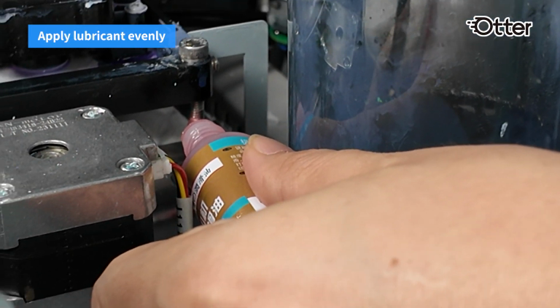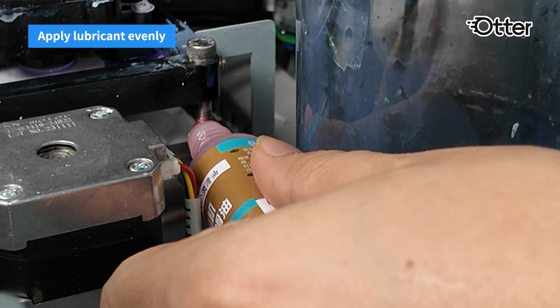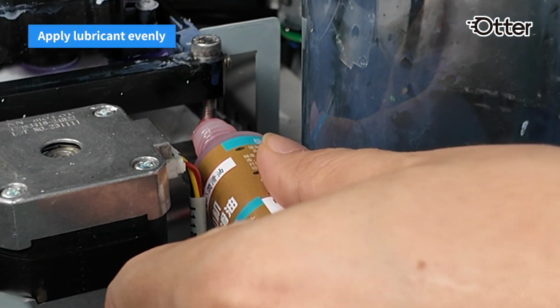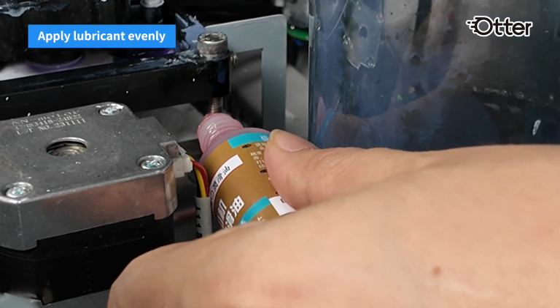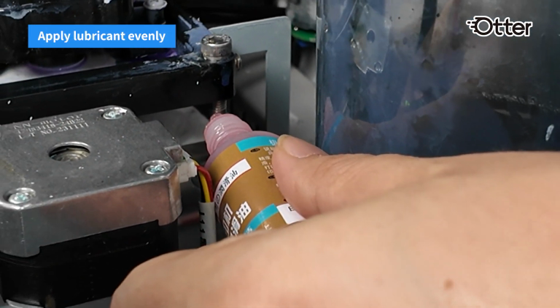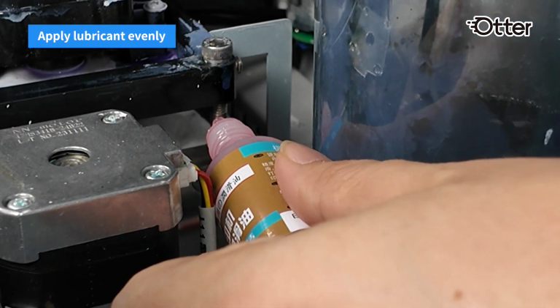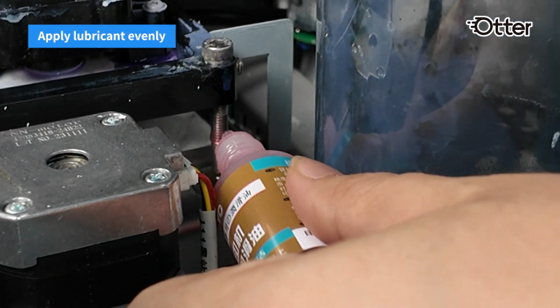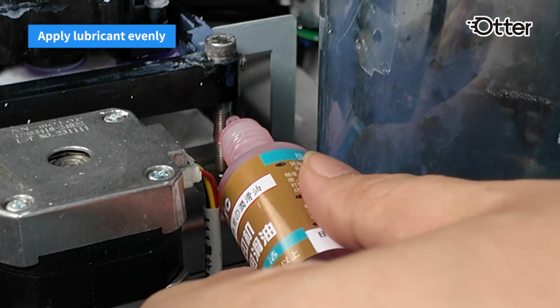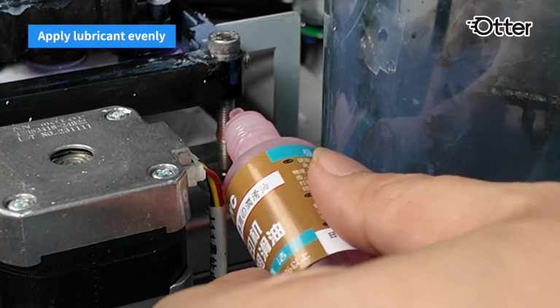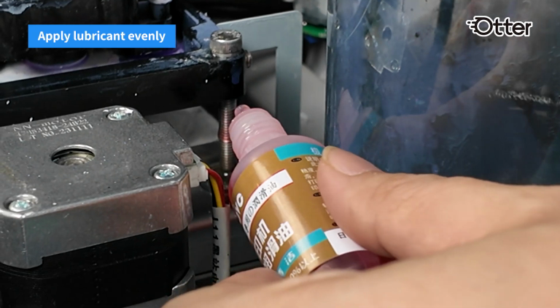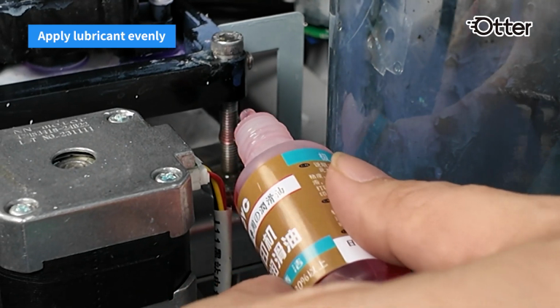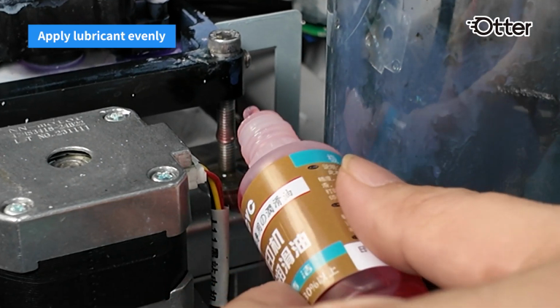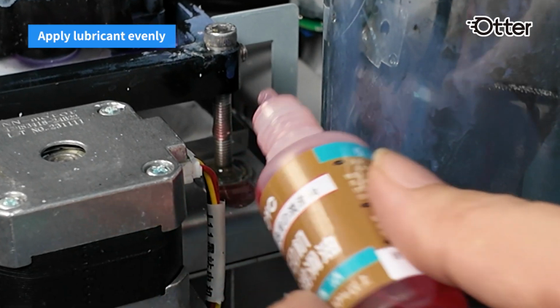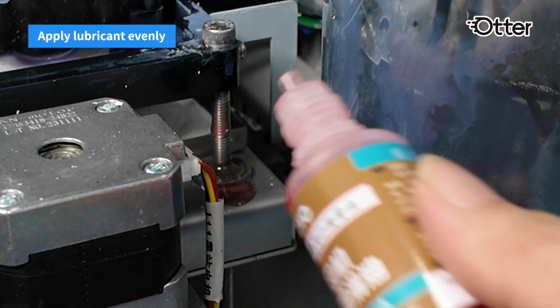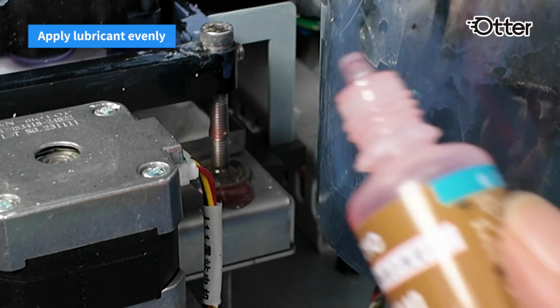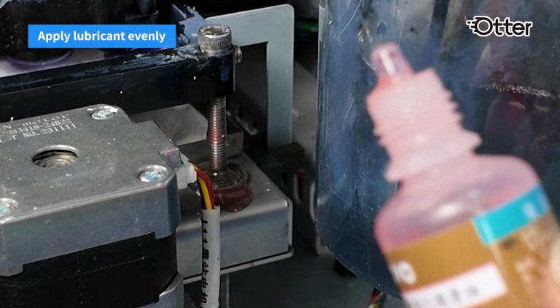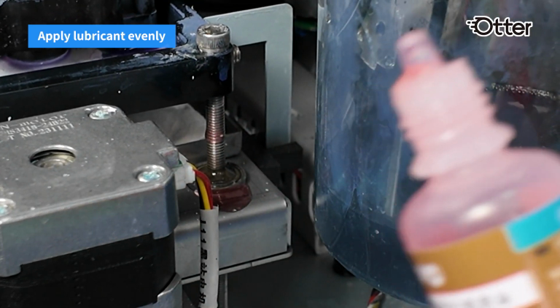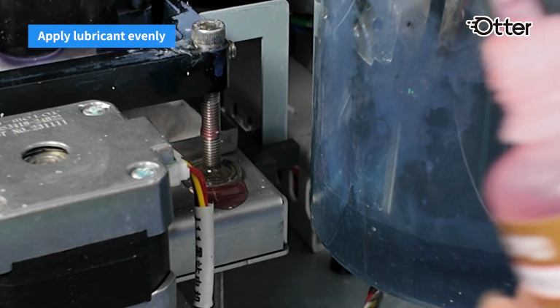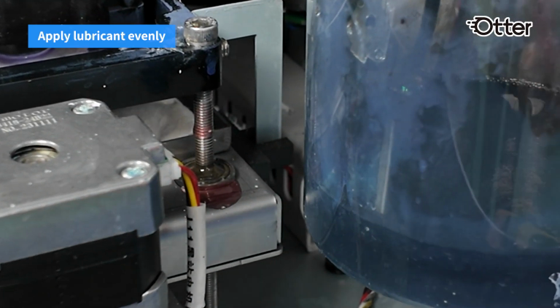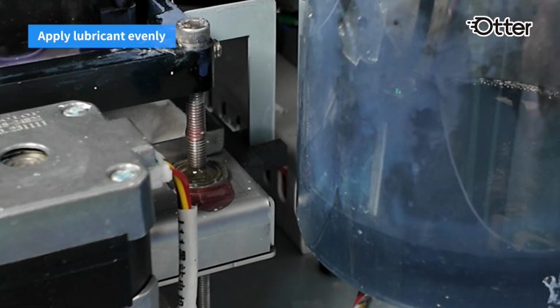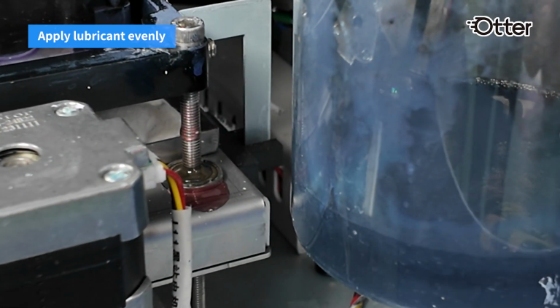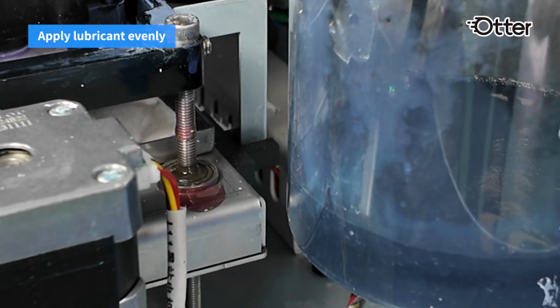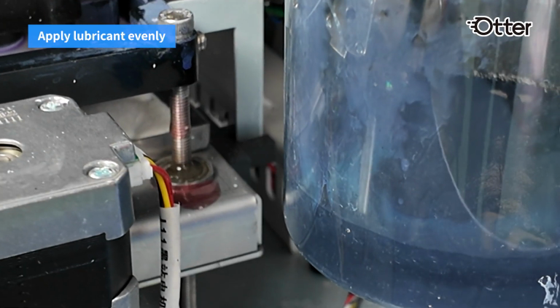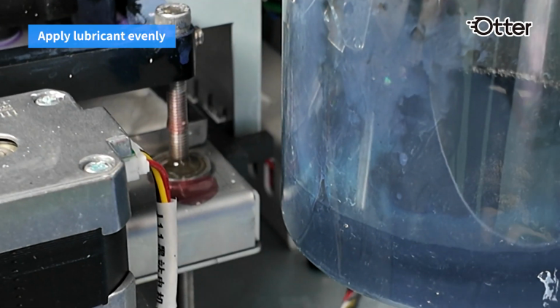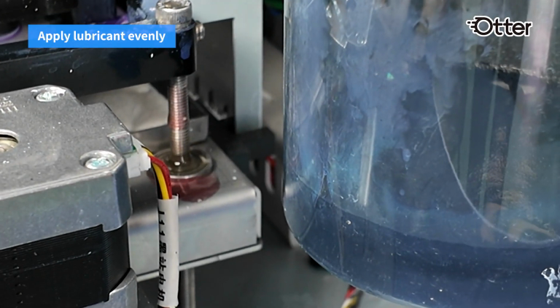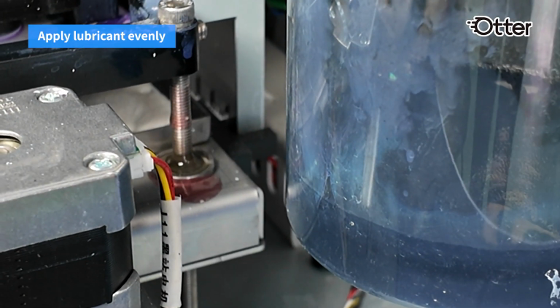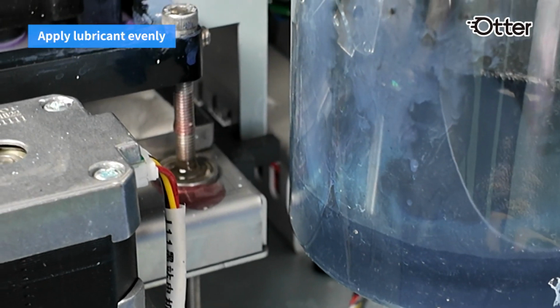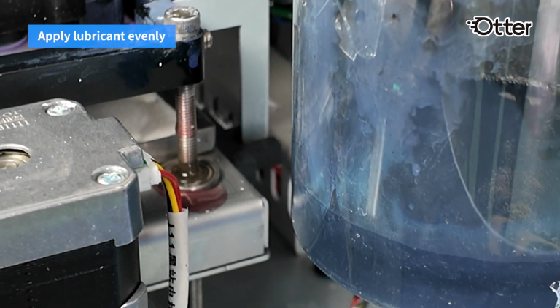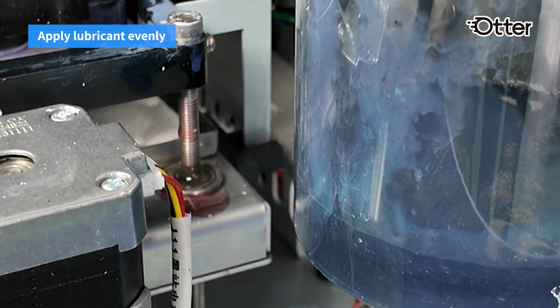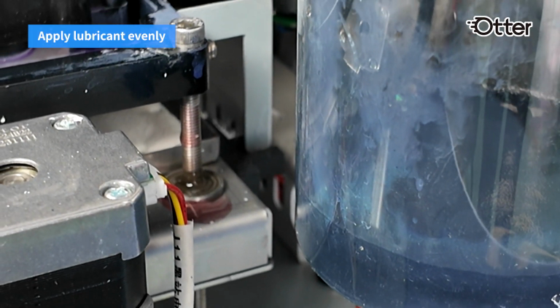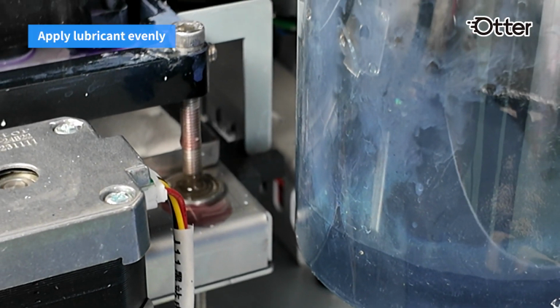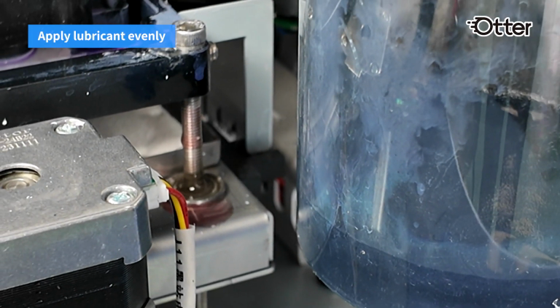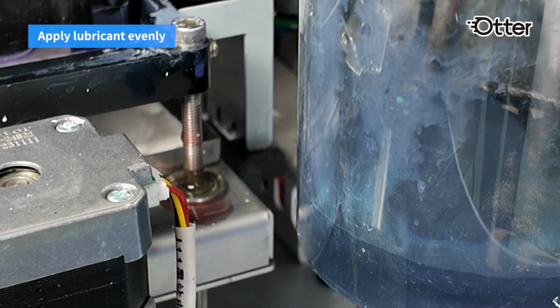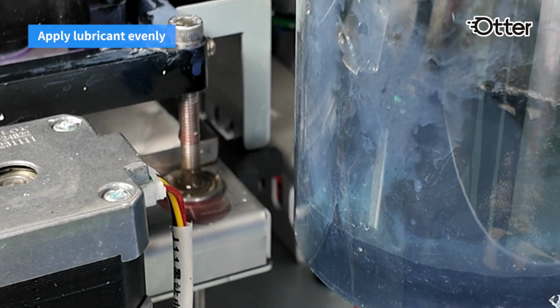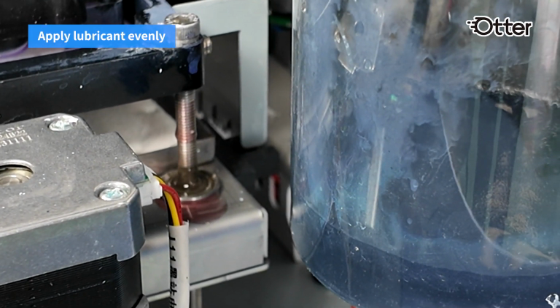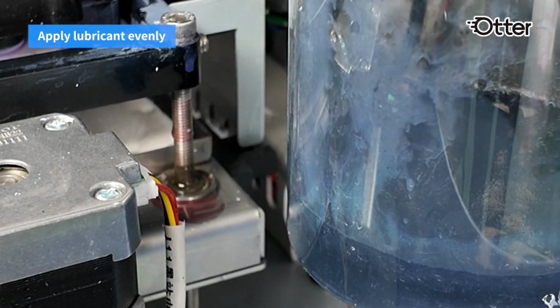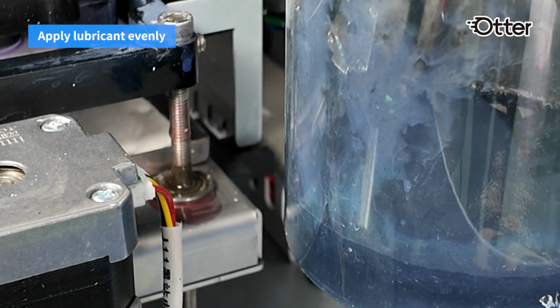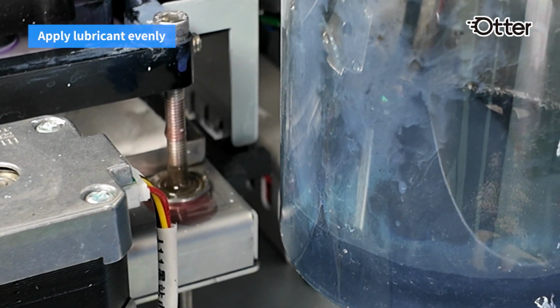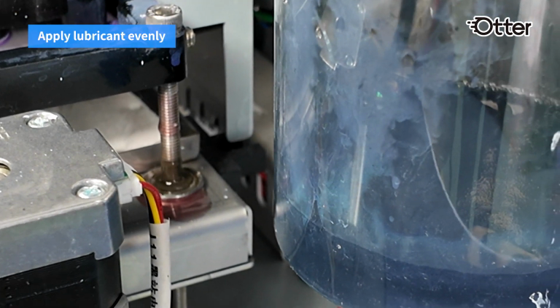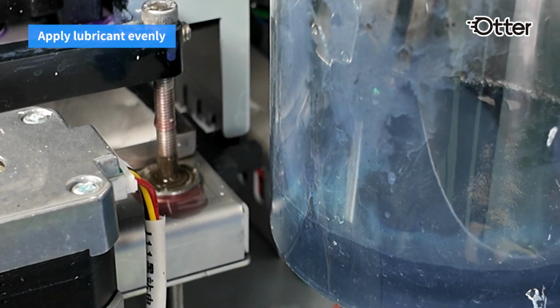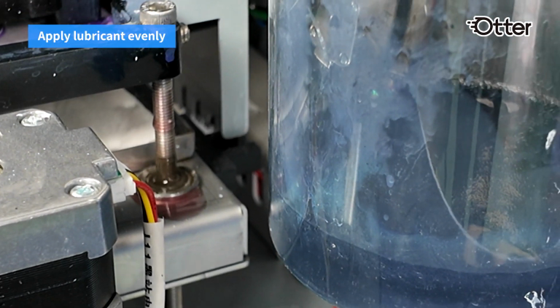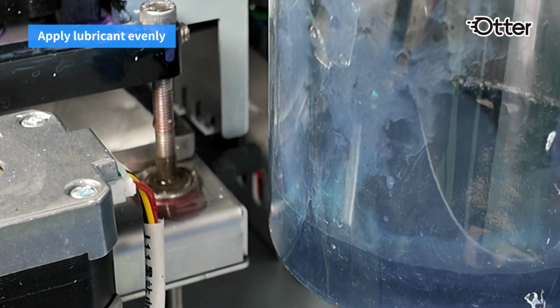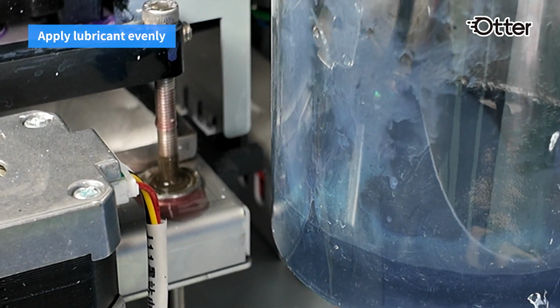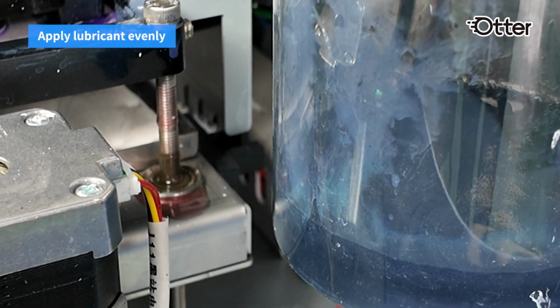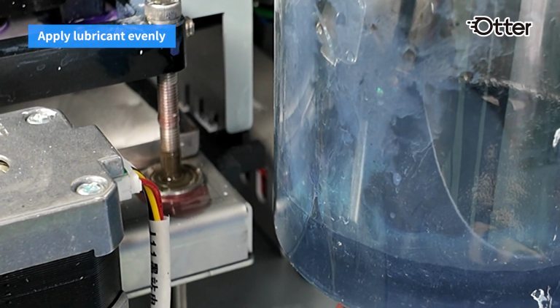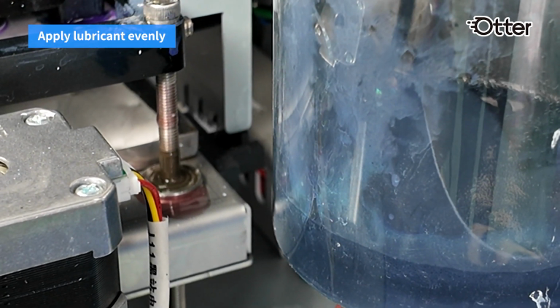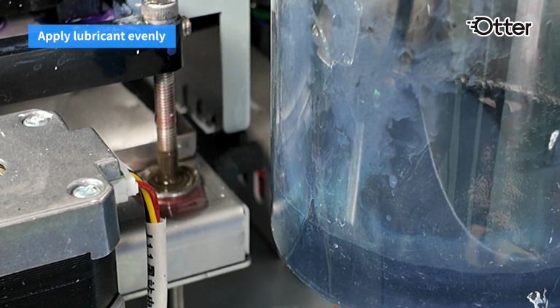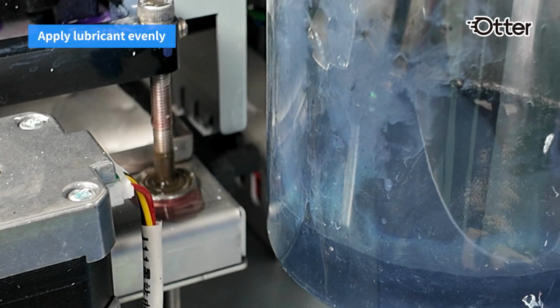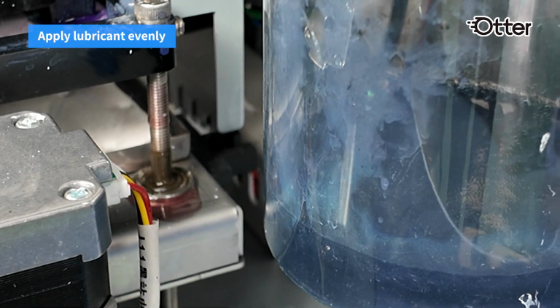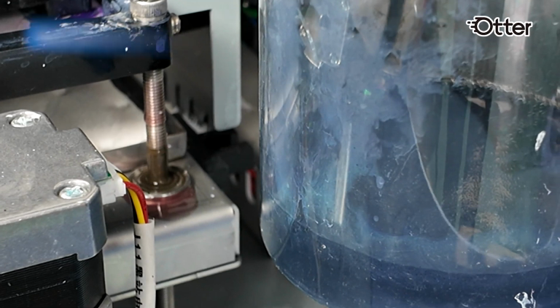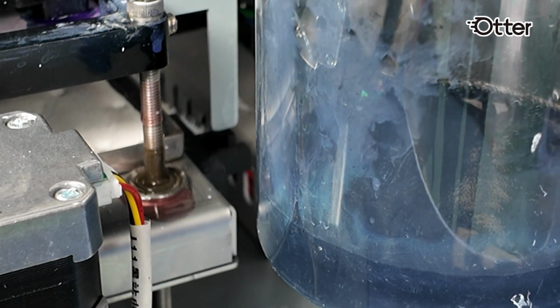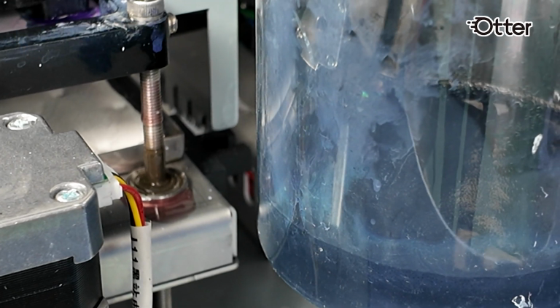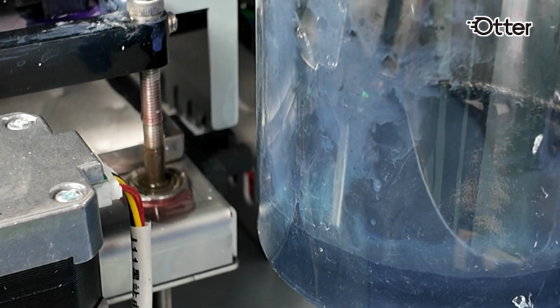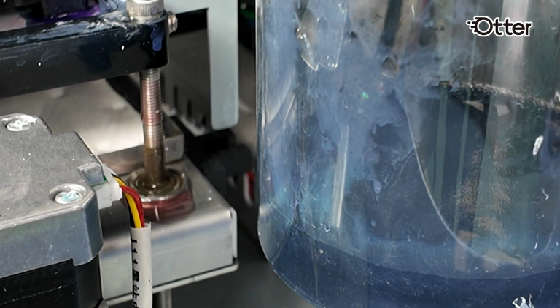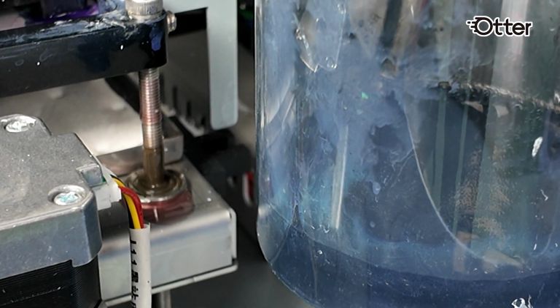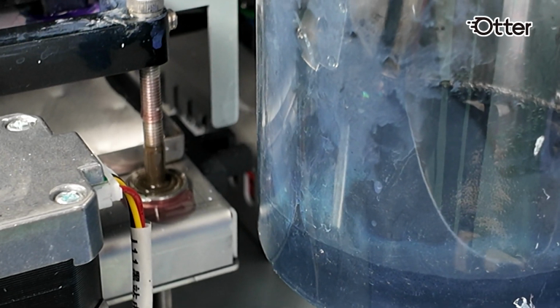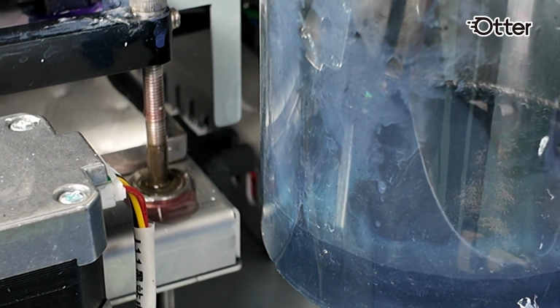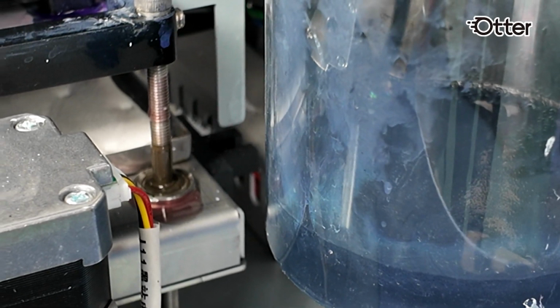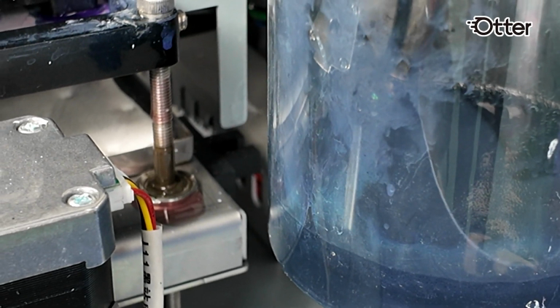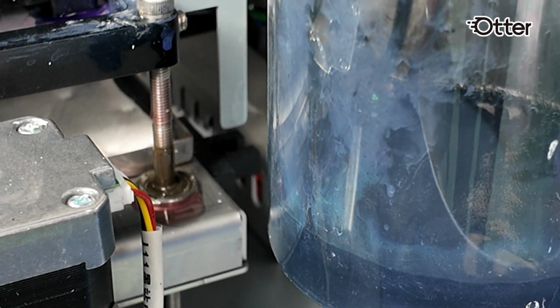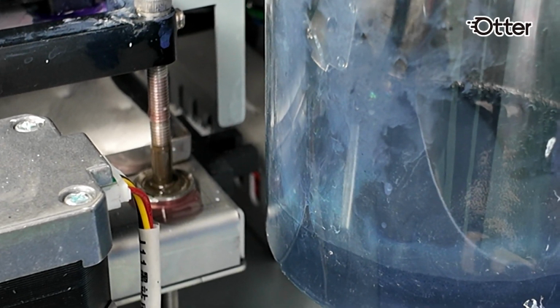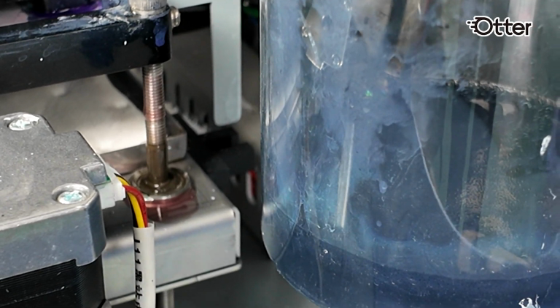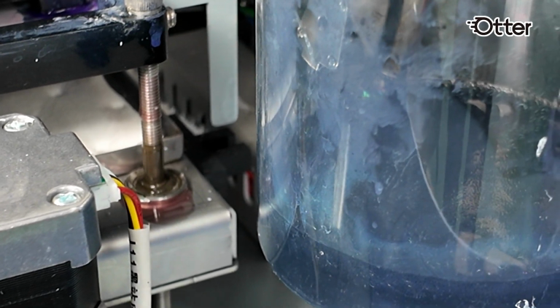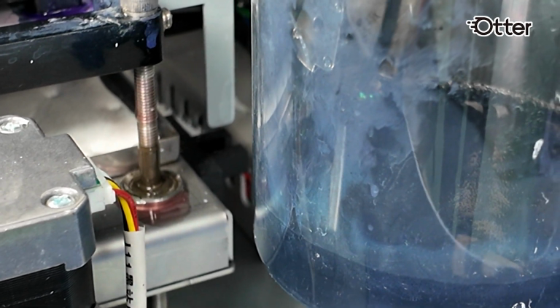Test the capping station to ensure smooth movement. Reapplying the lubricant regularly can help the smooth operation of the rods.